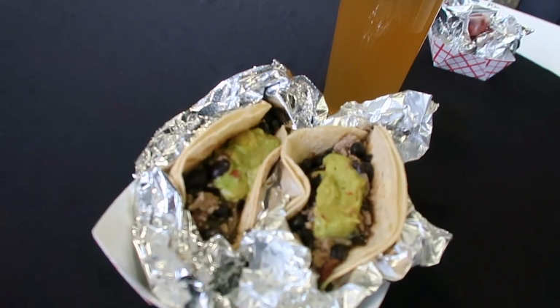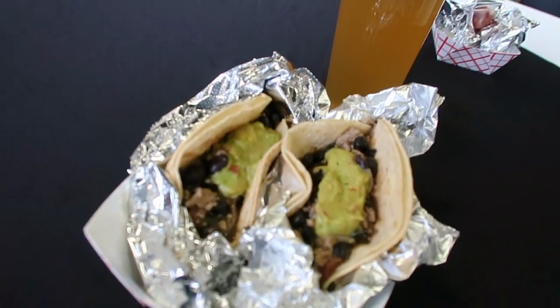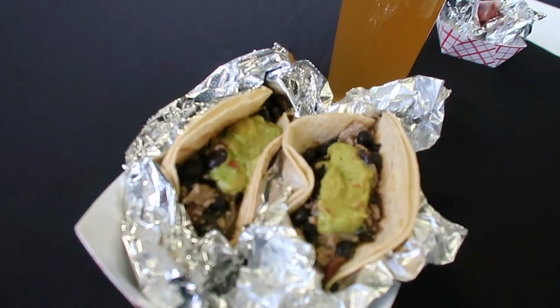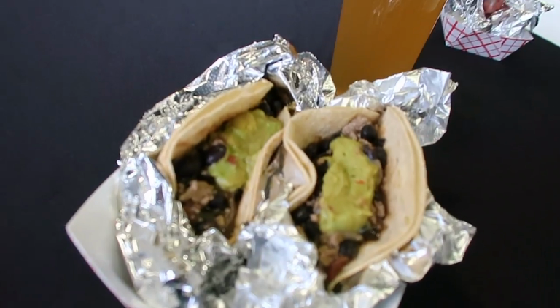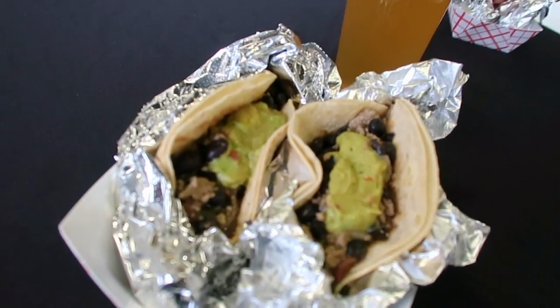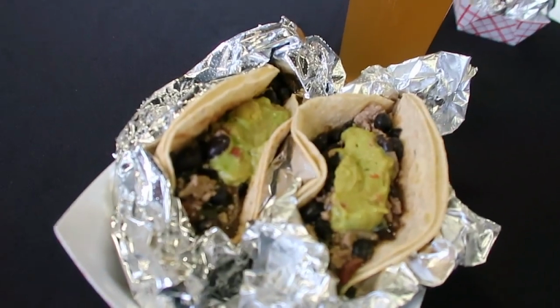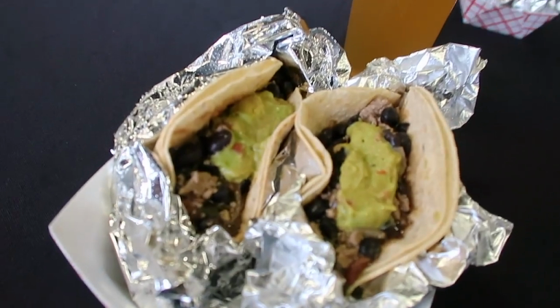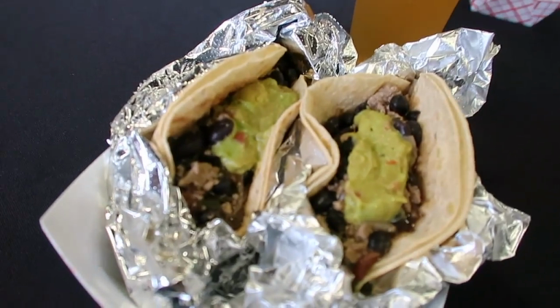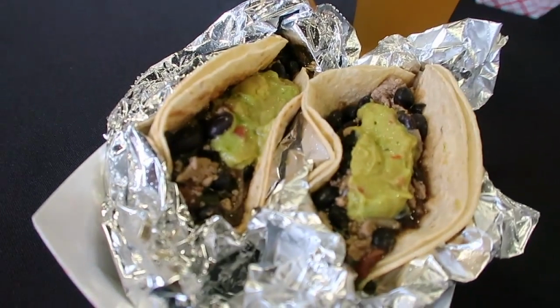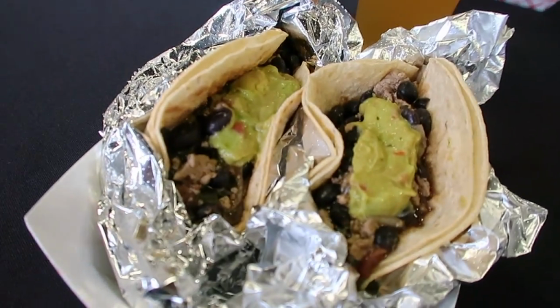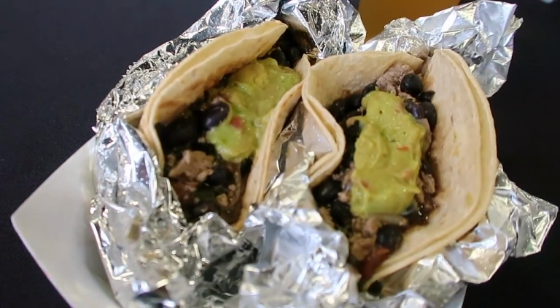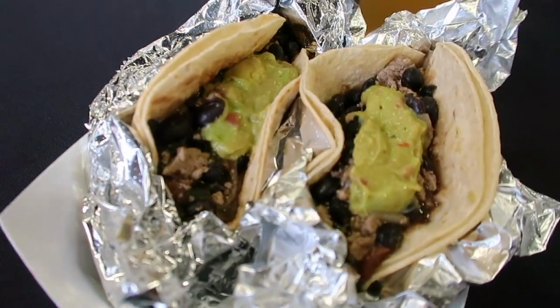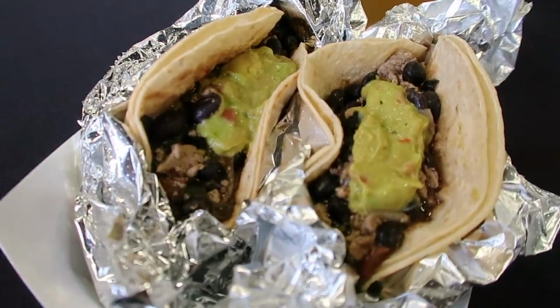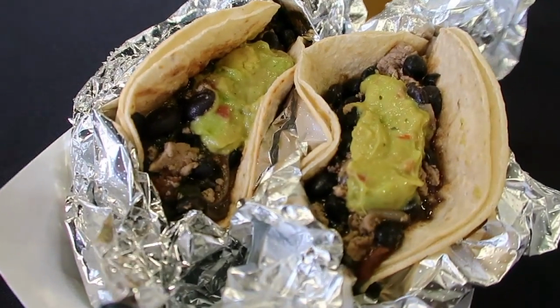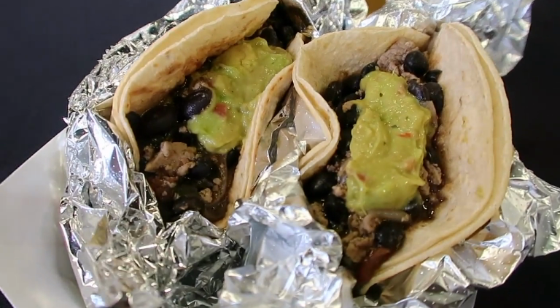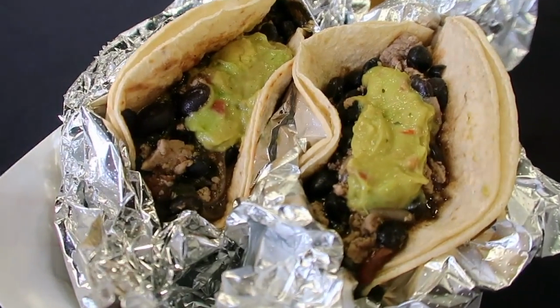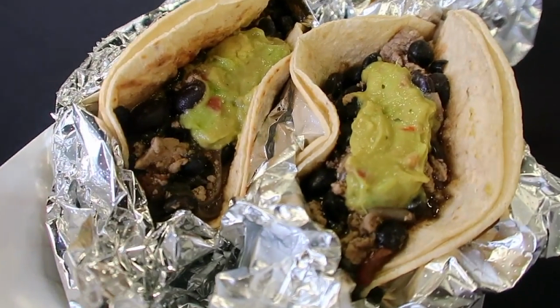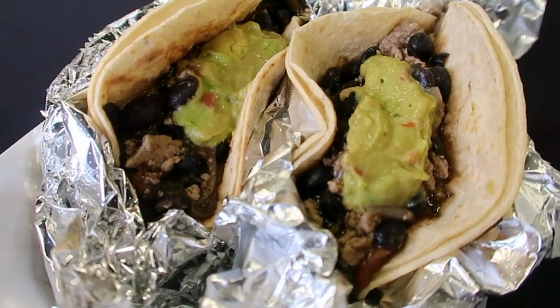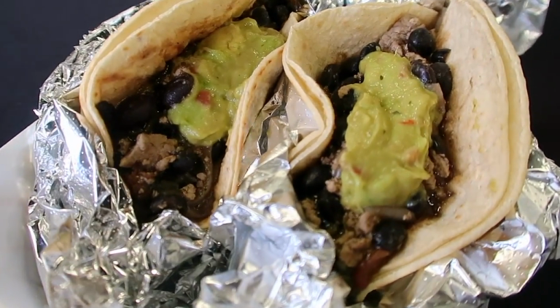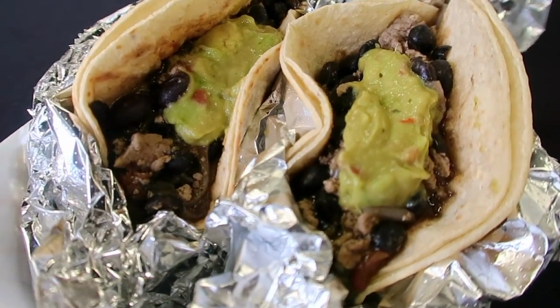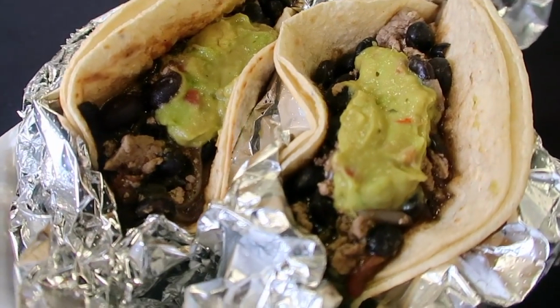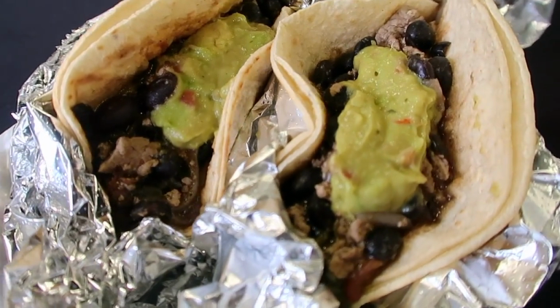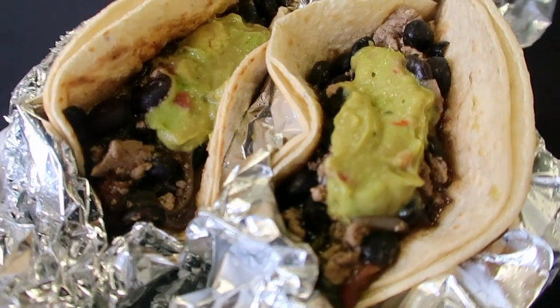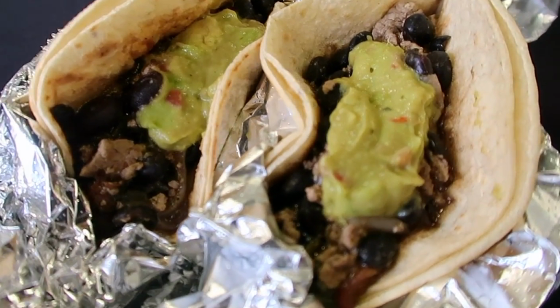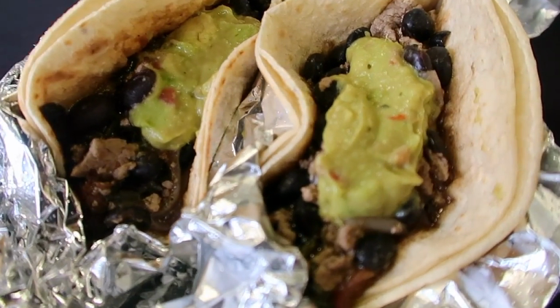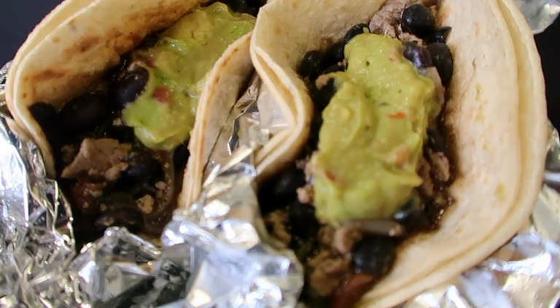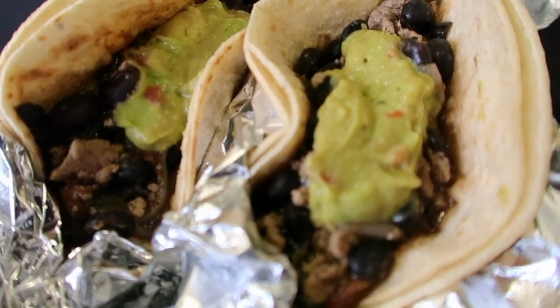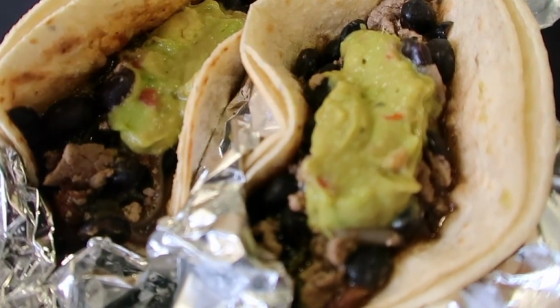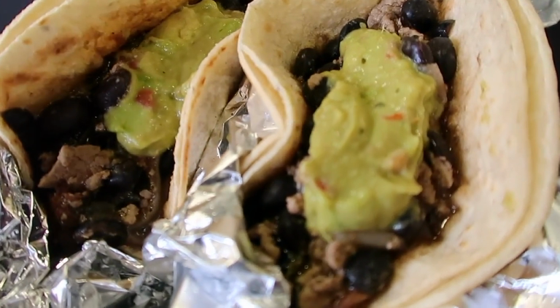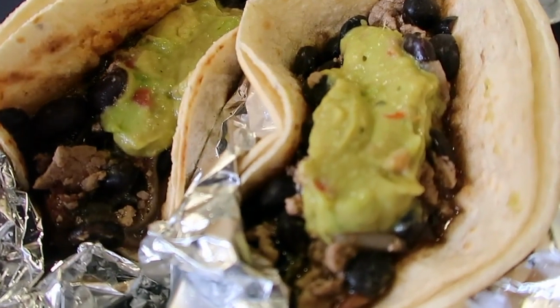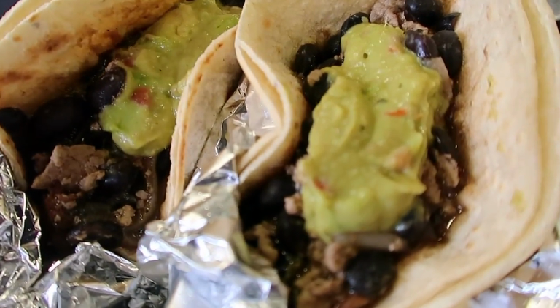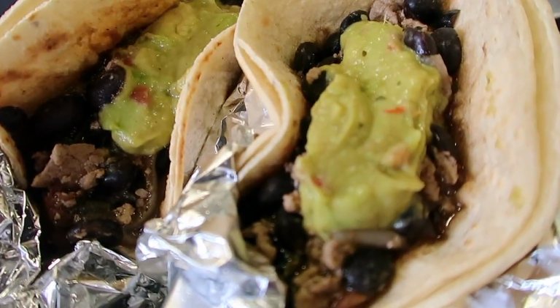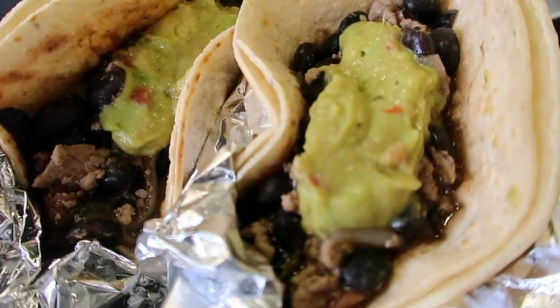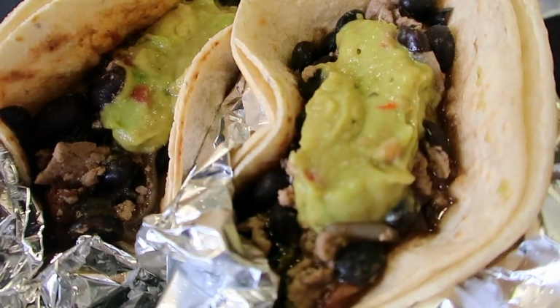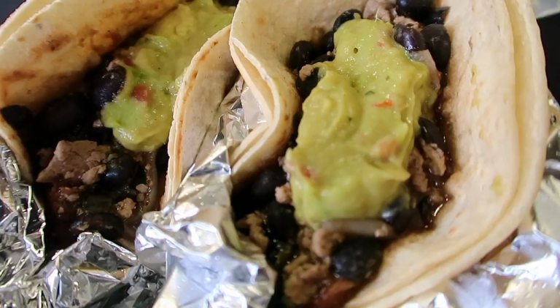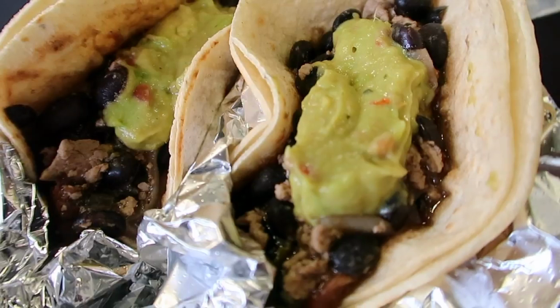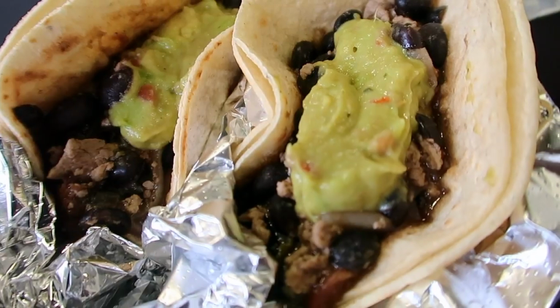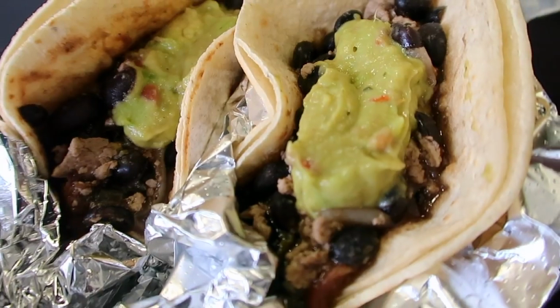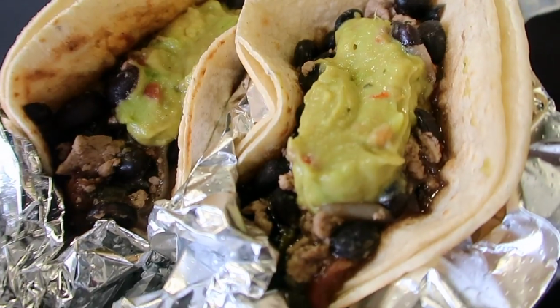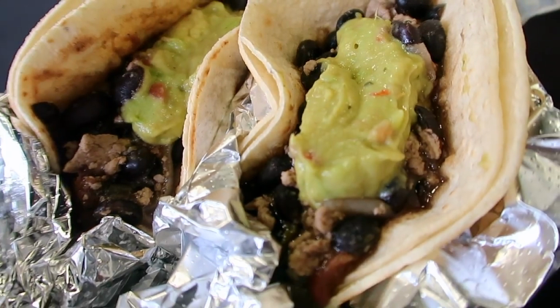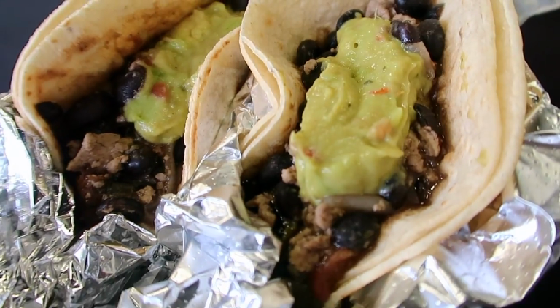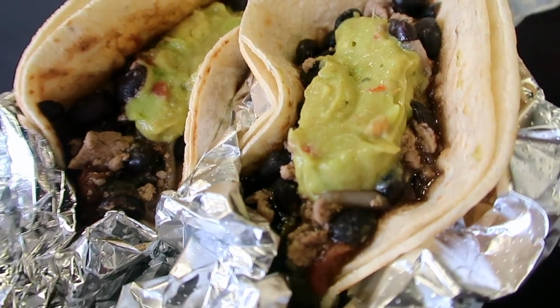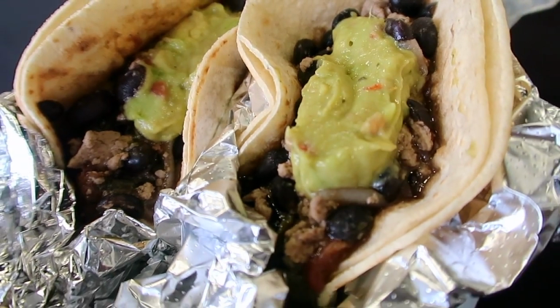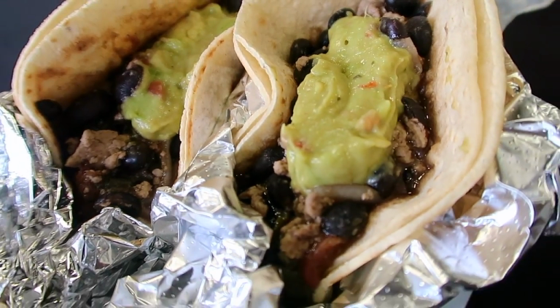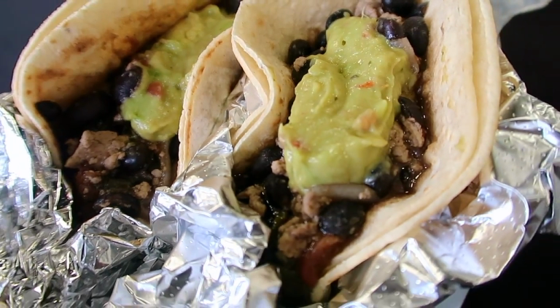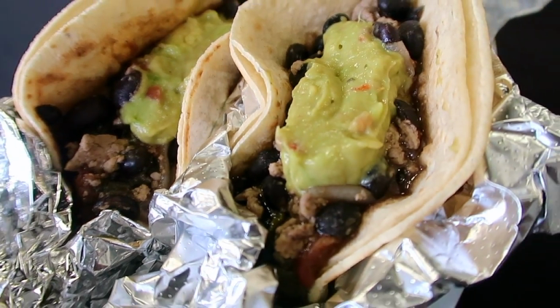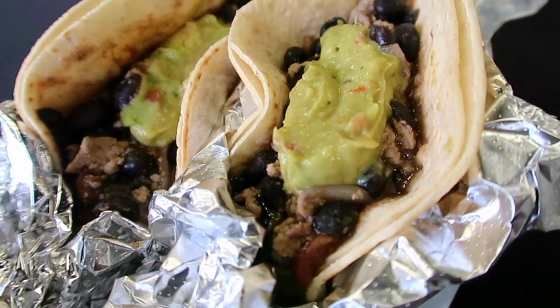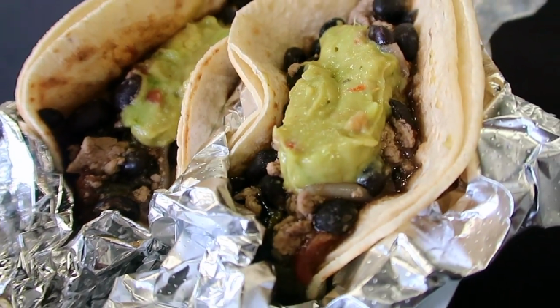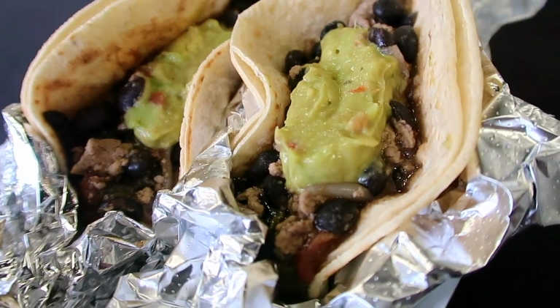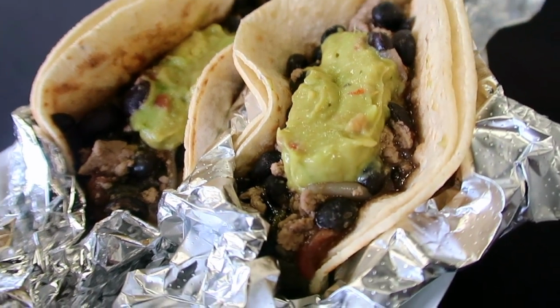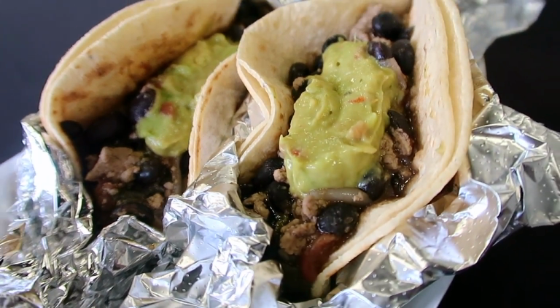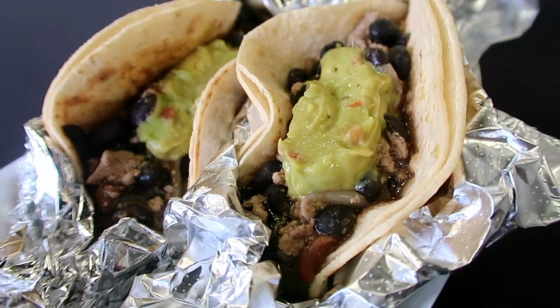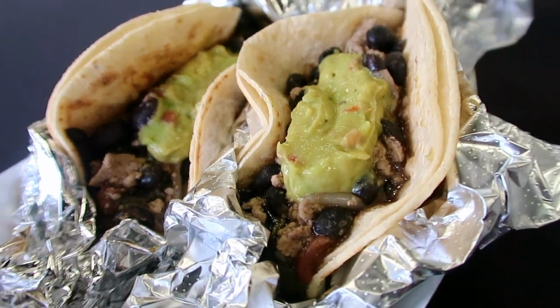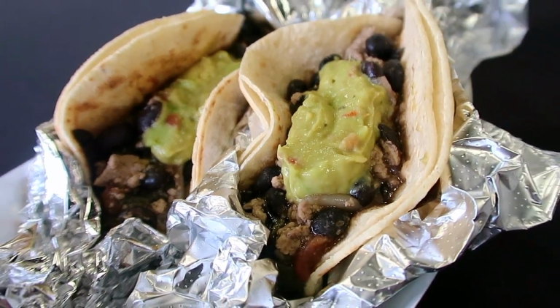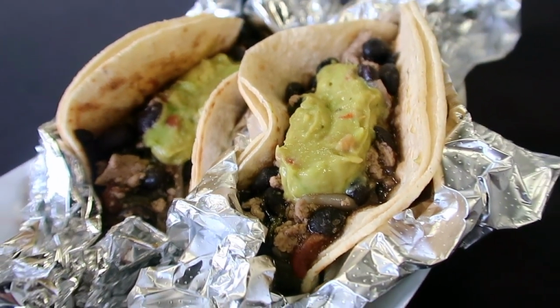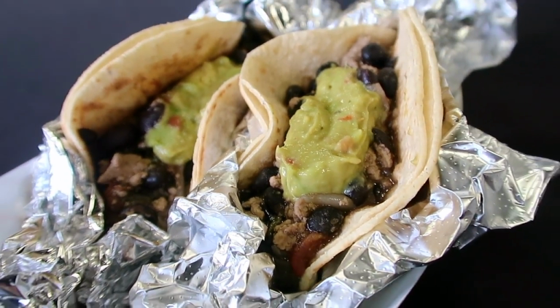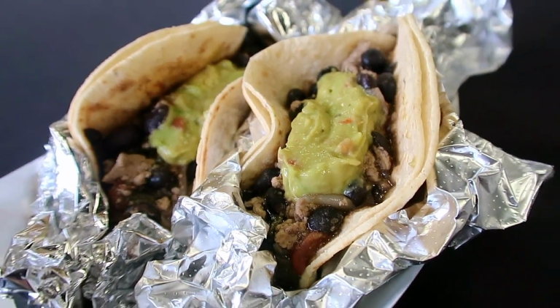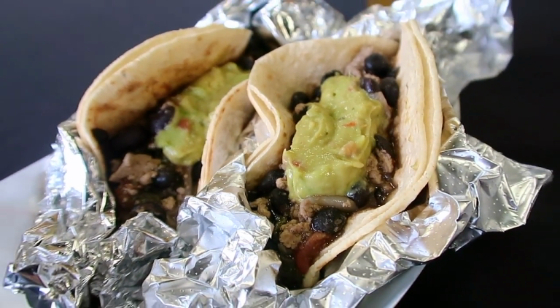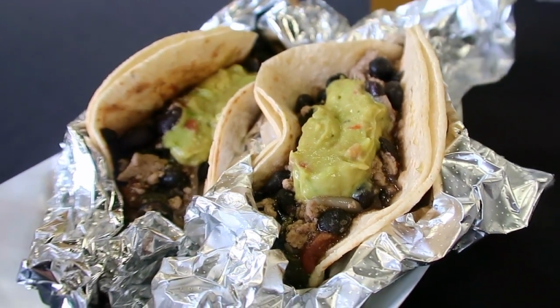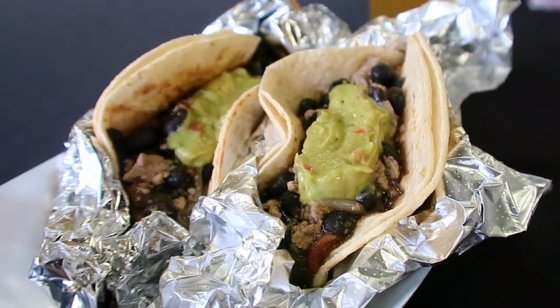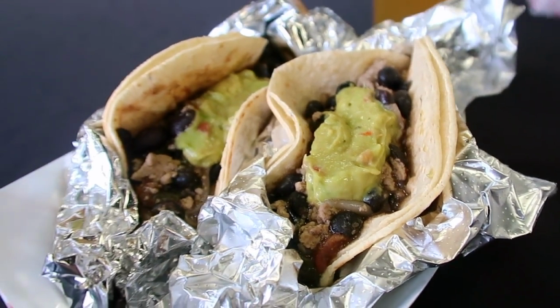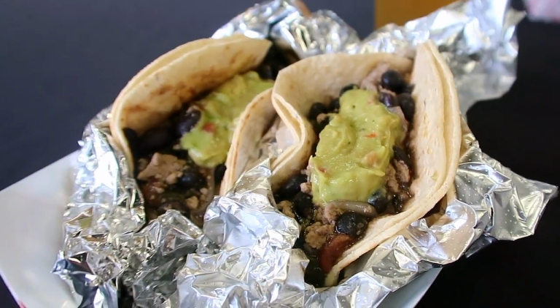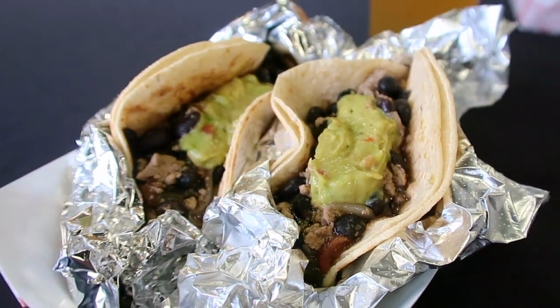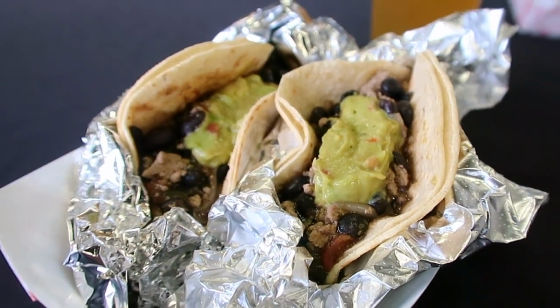These black bean and tofu tacos don't disappoint. The flavor is spot on and that creamy guacamole — excellent.